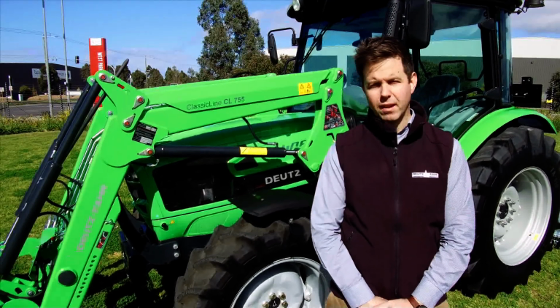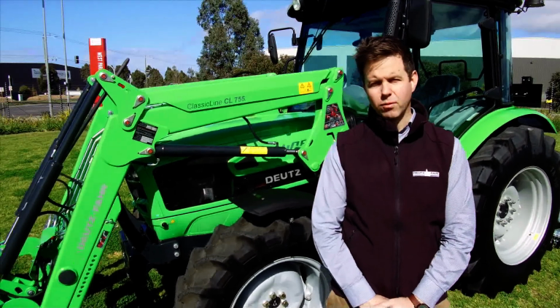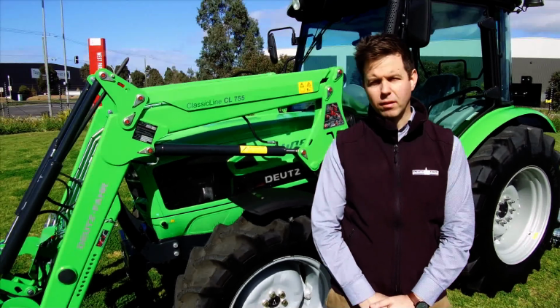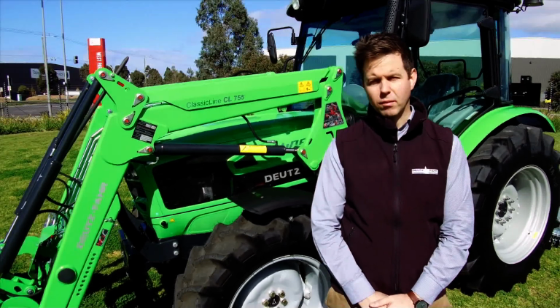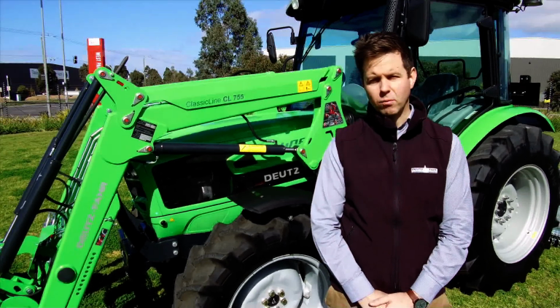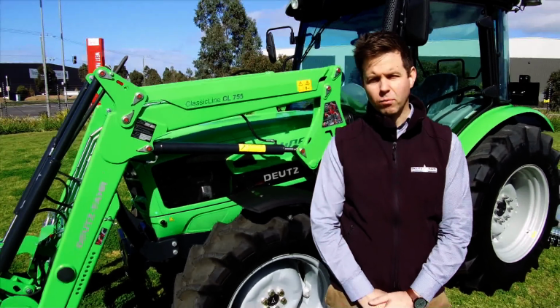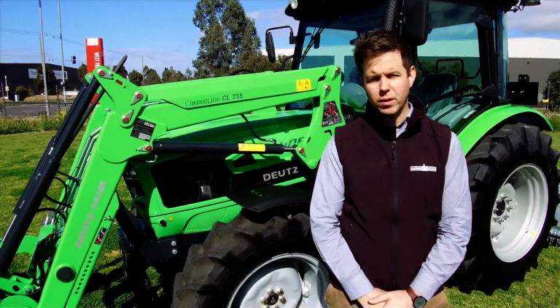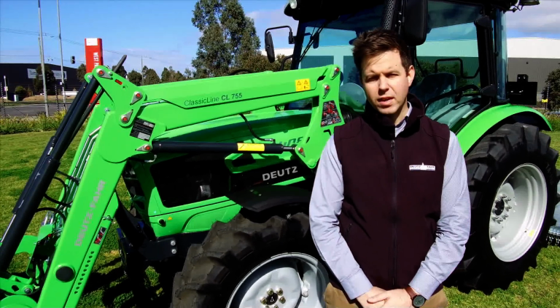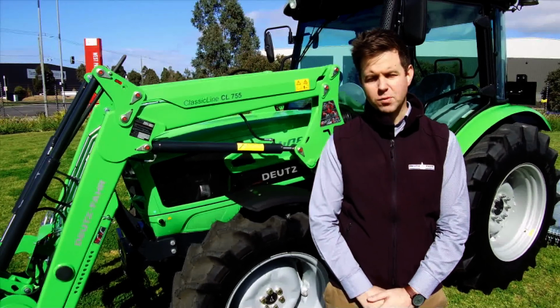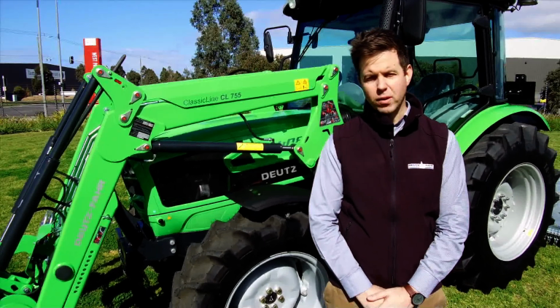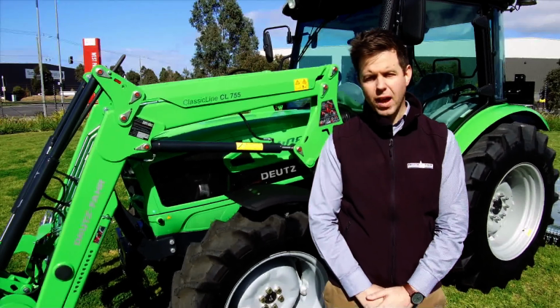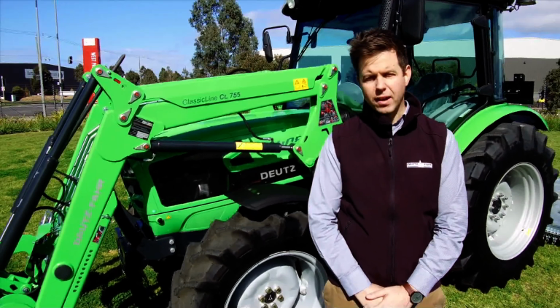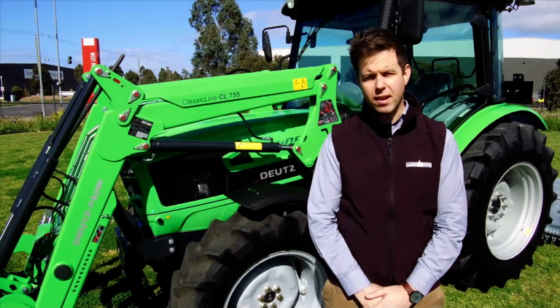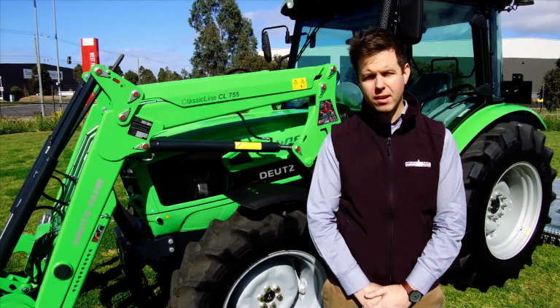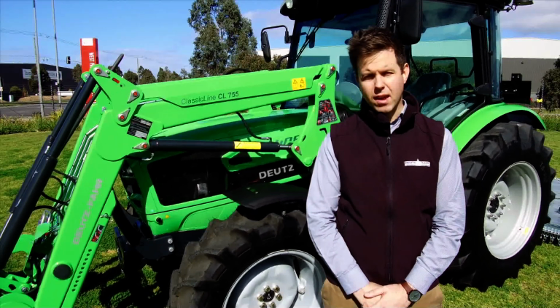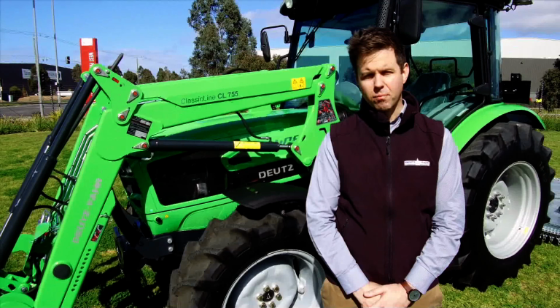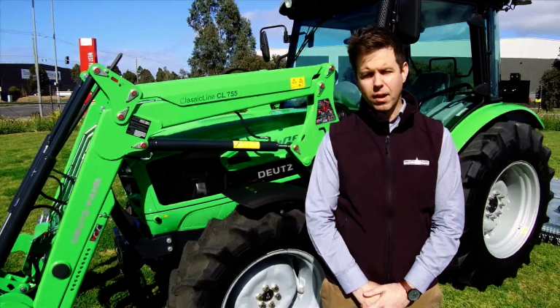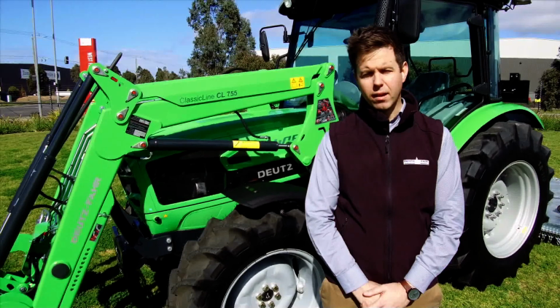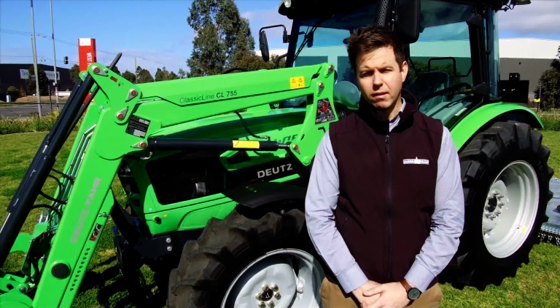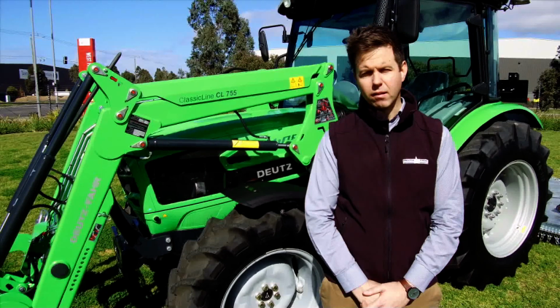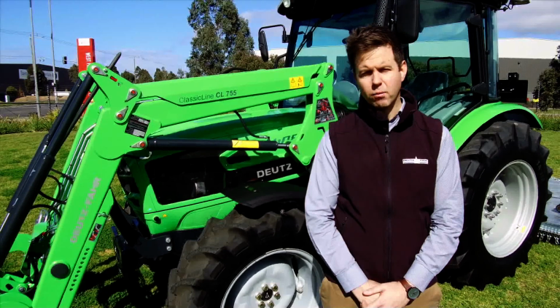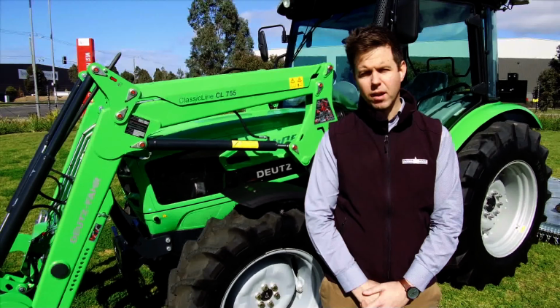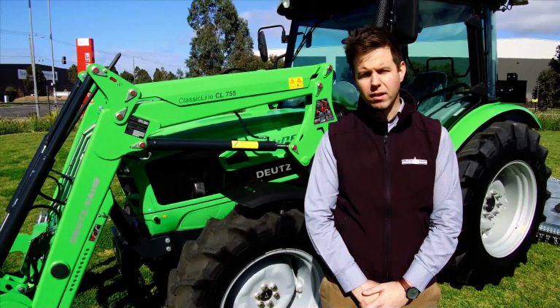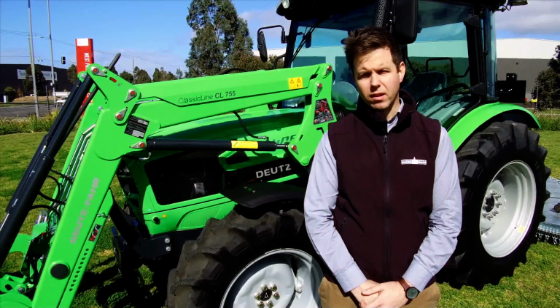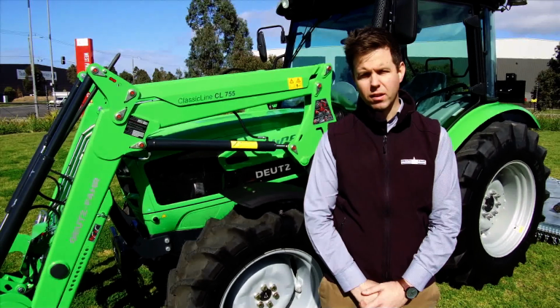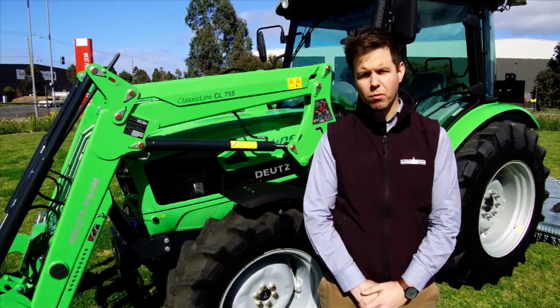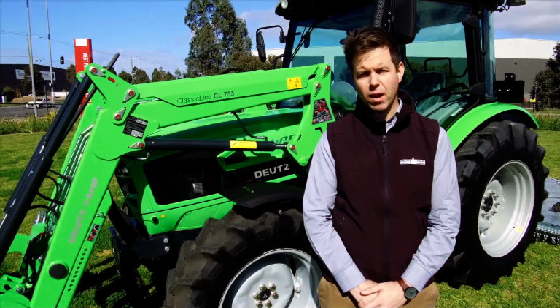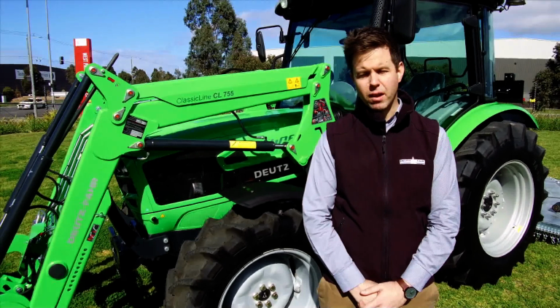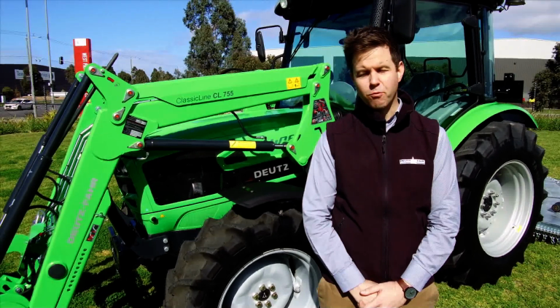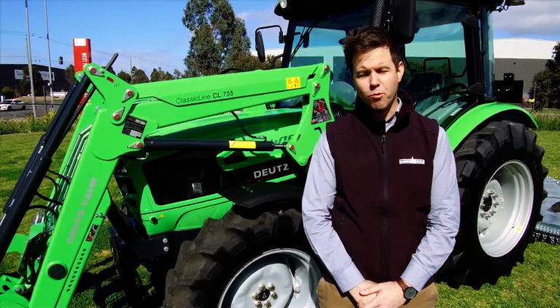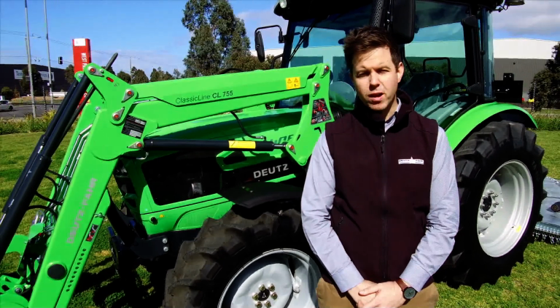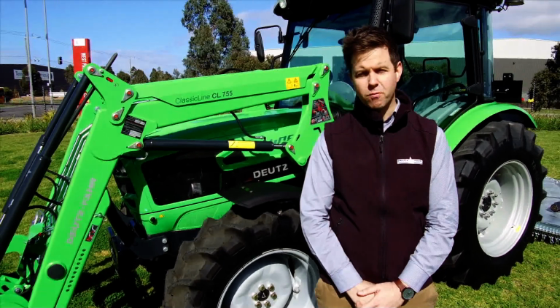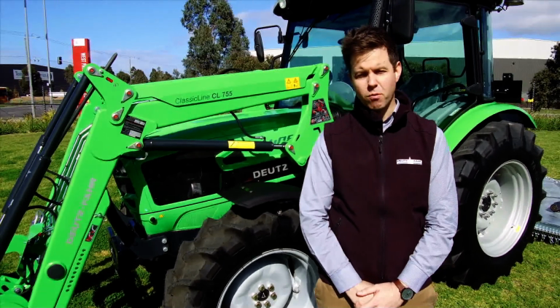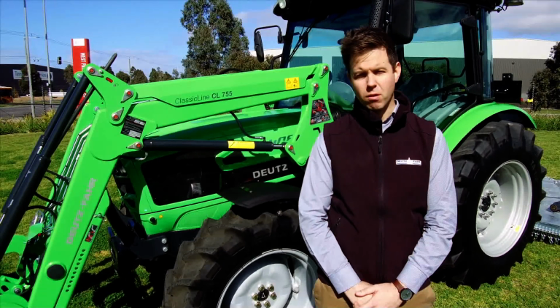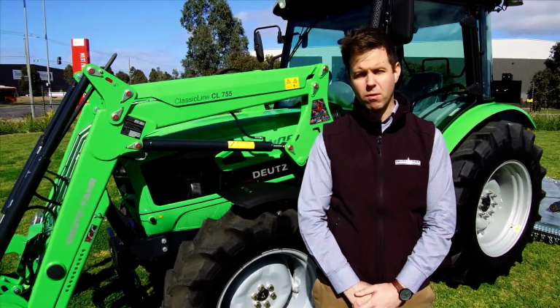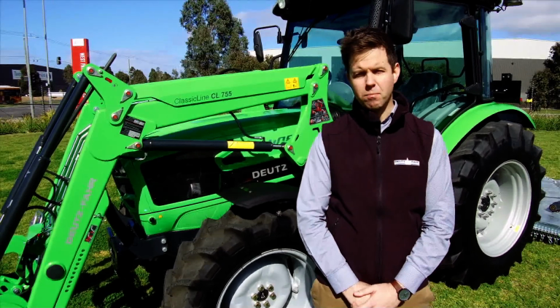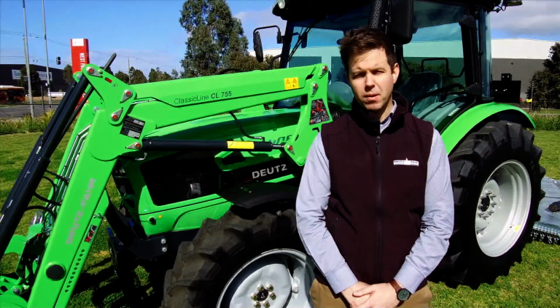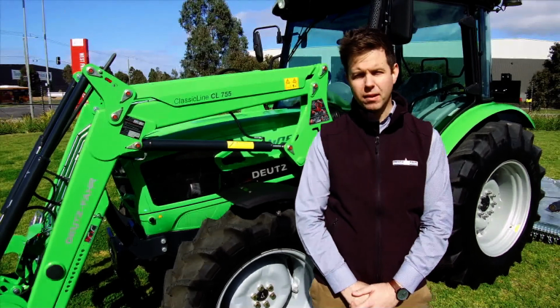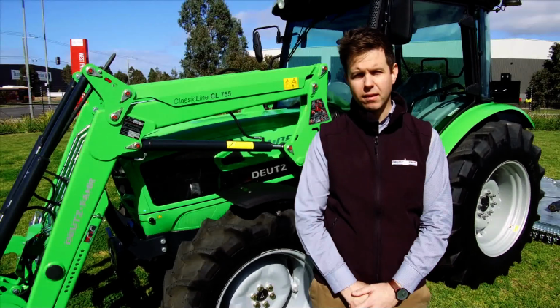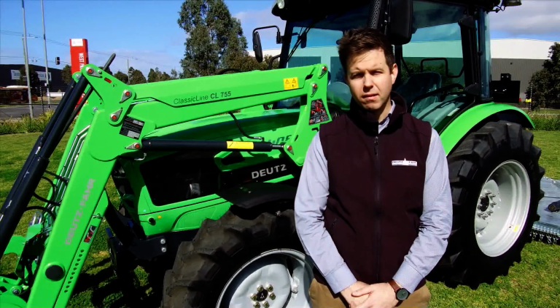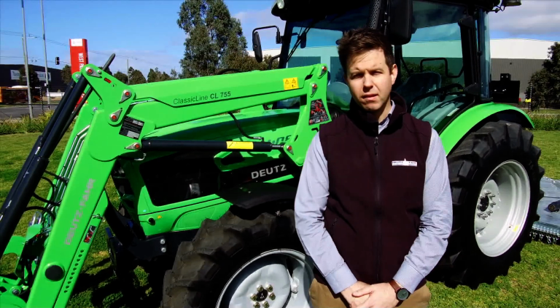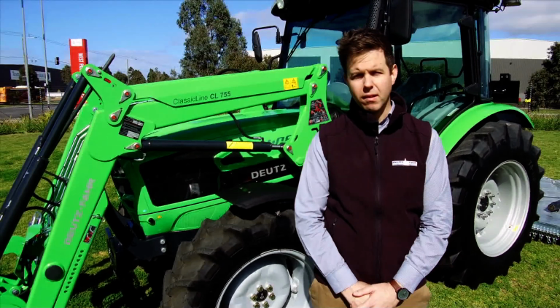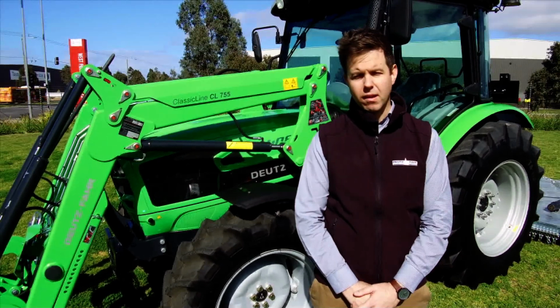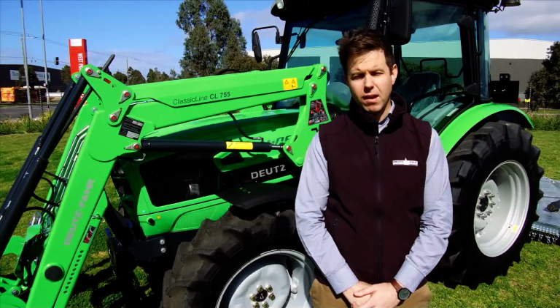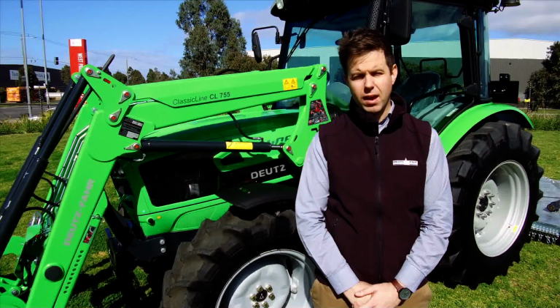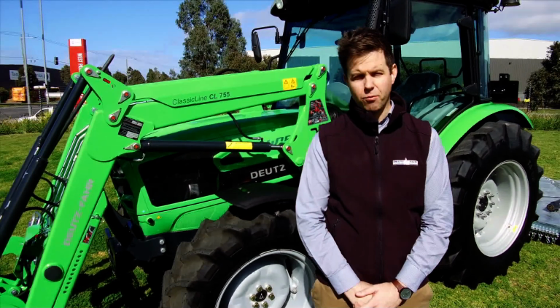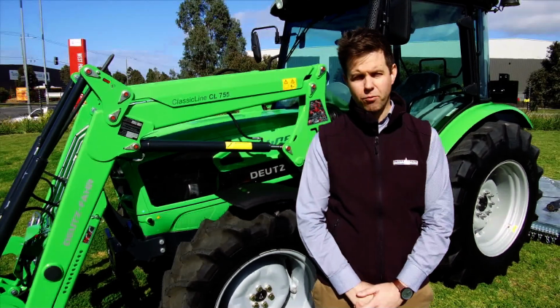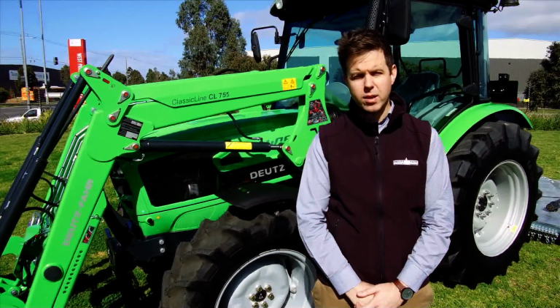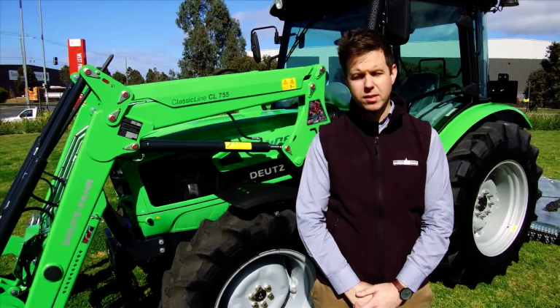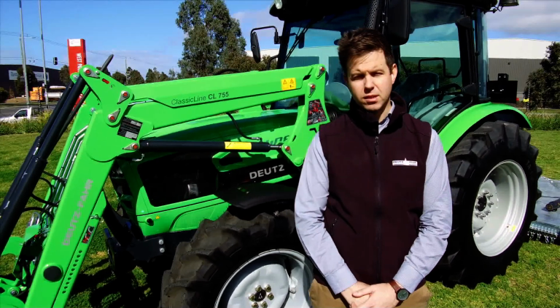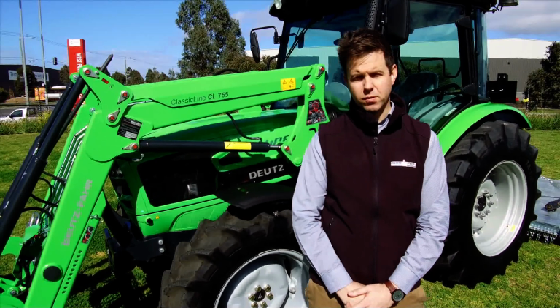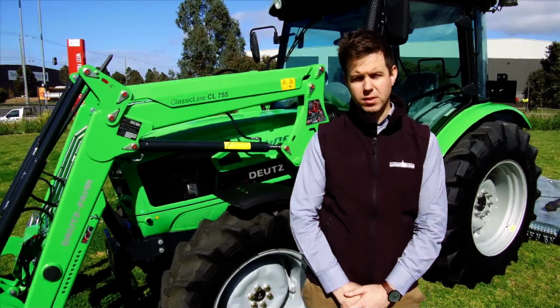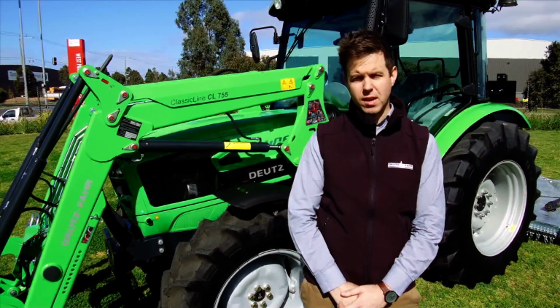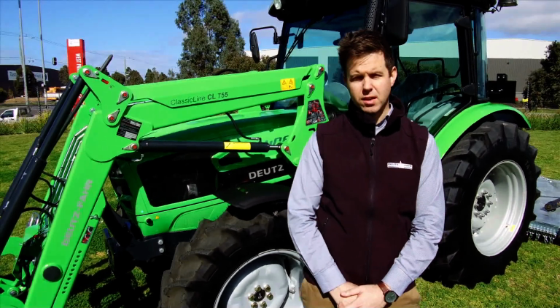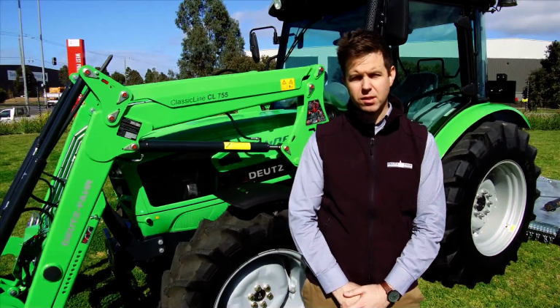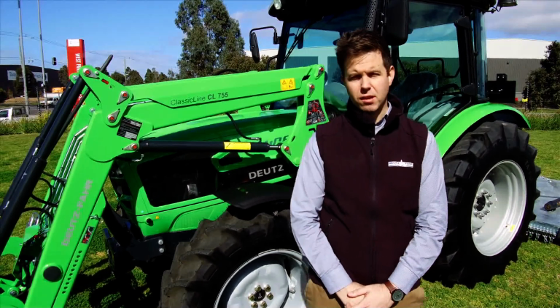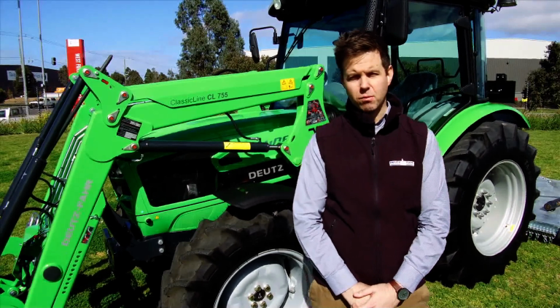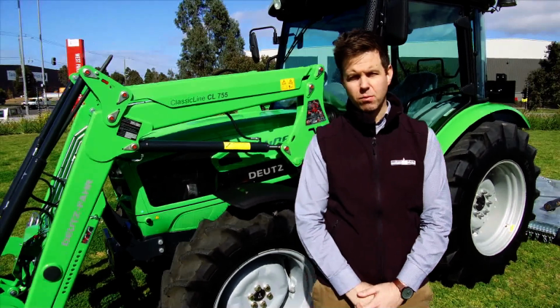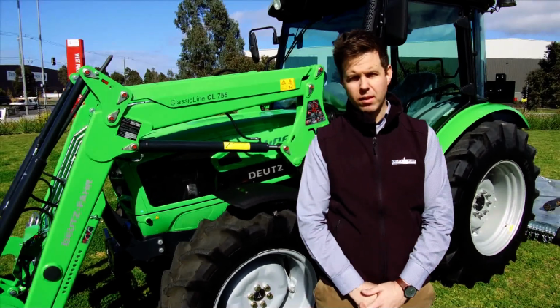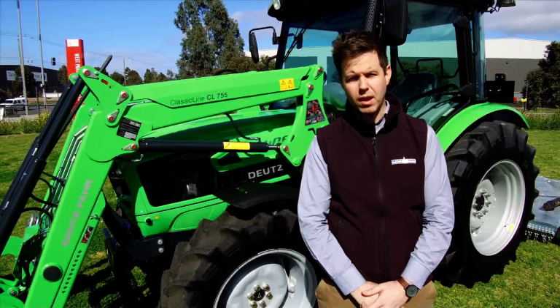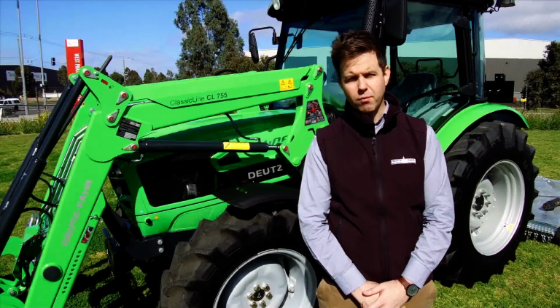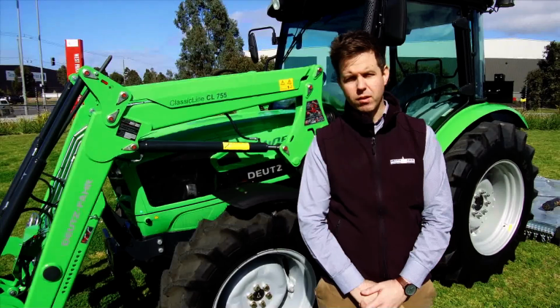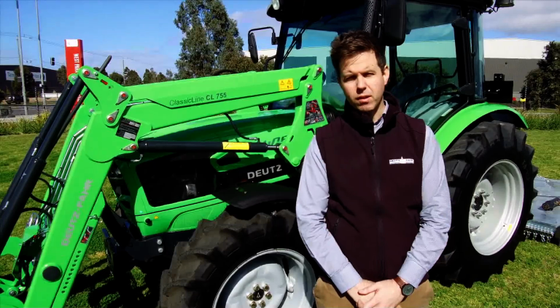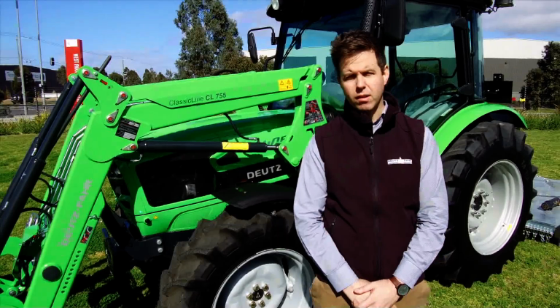With our Spring 18 campaign, we are going to give away a free 401 bucket and a free 6 foot slasher with every purchase.